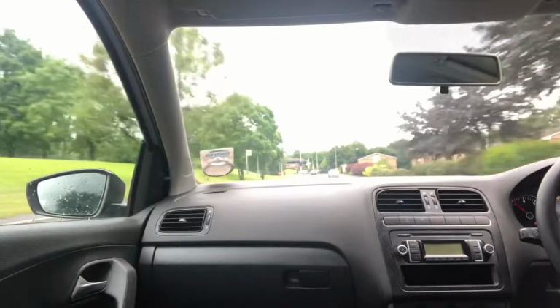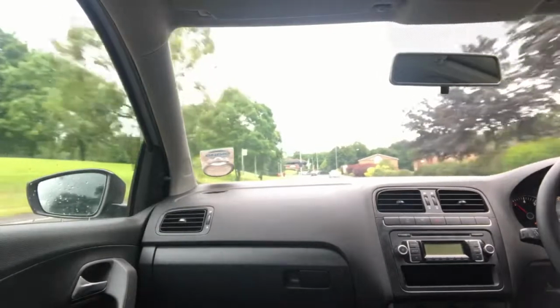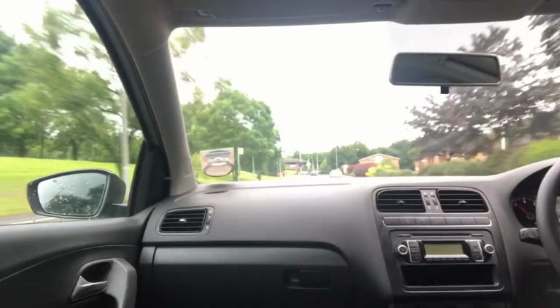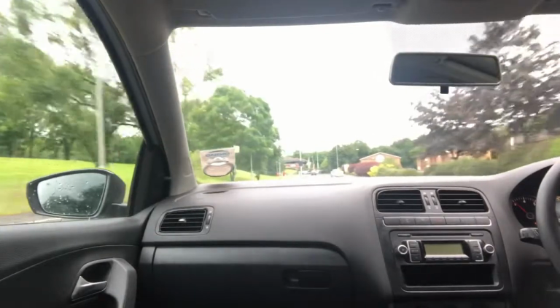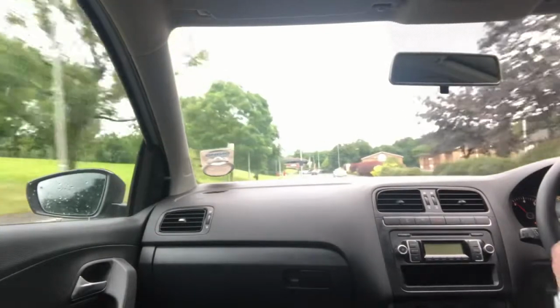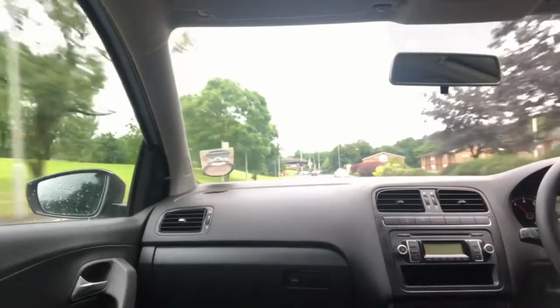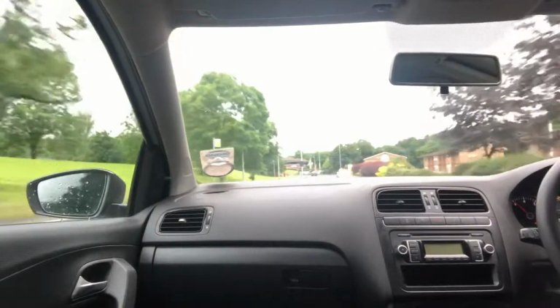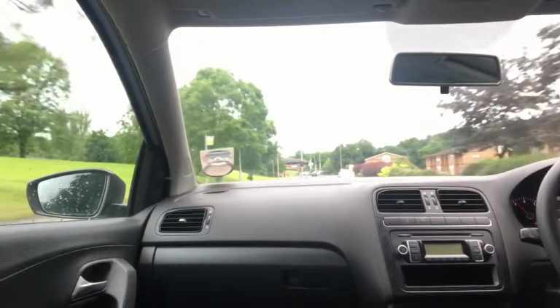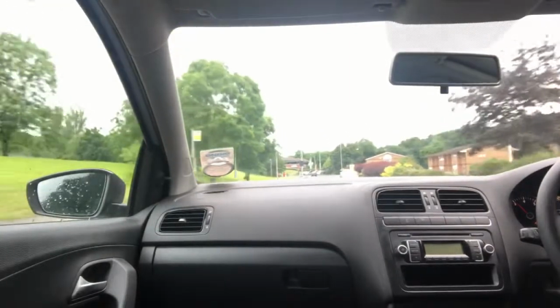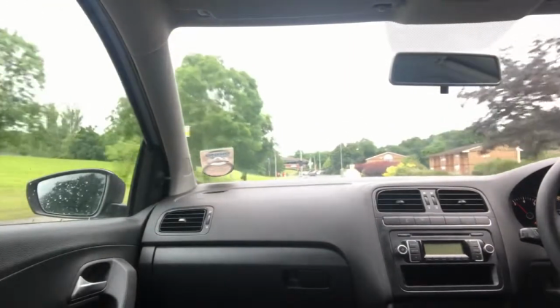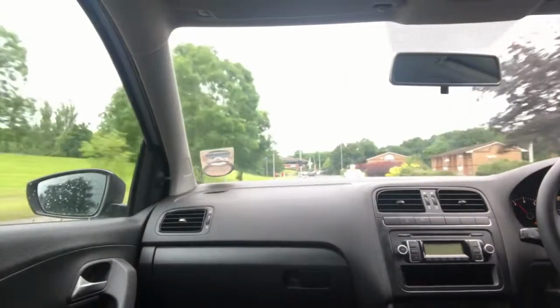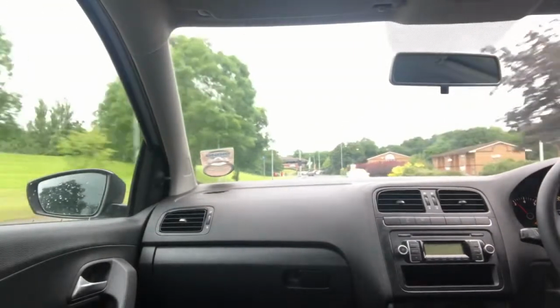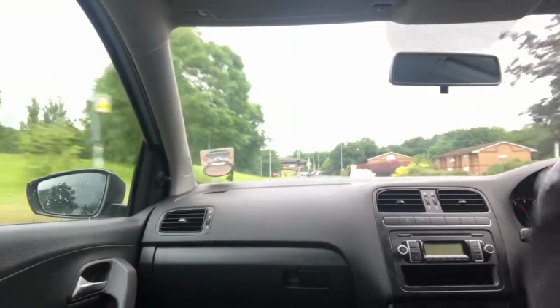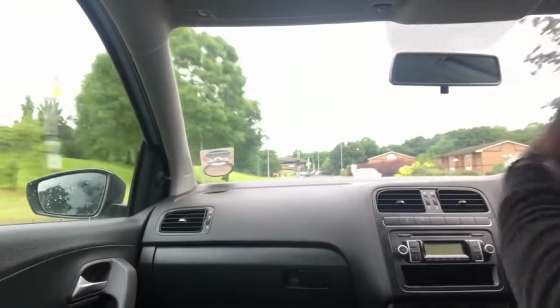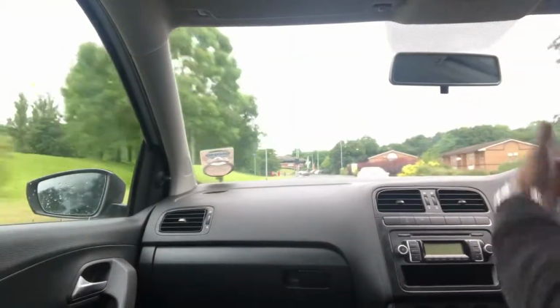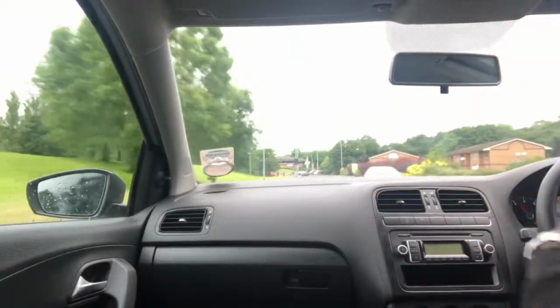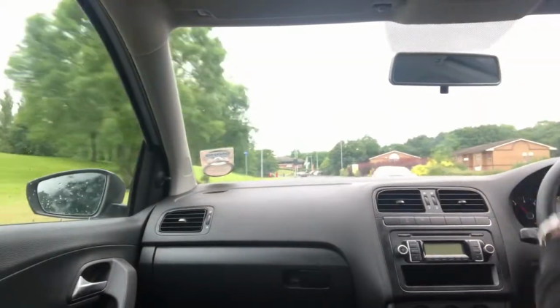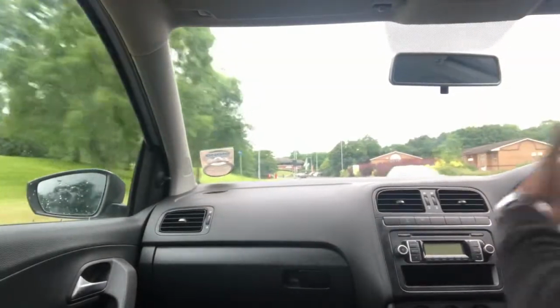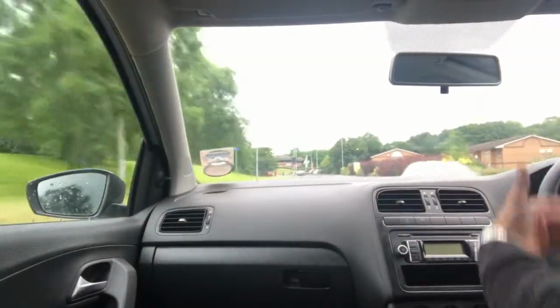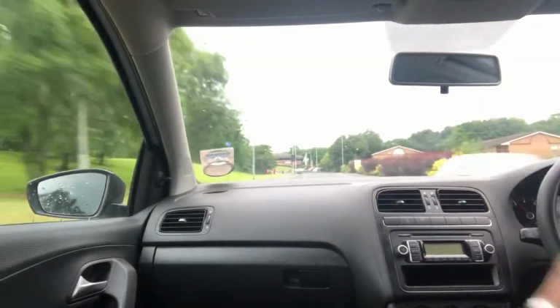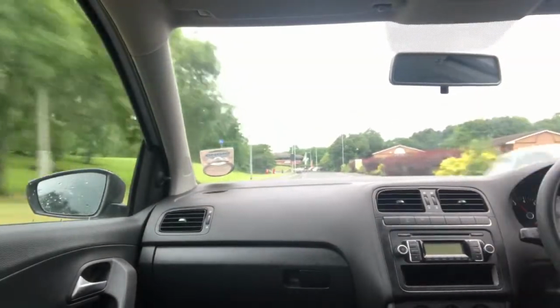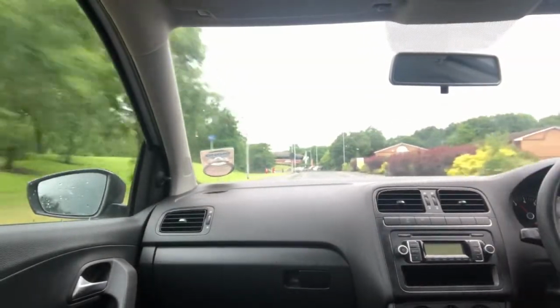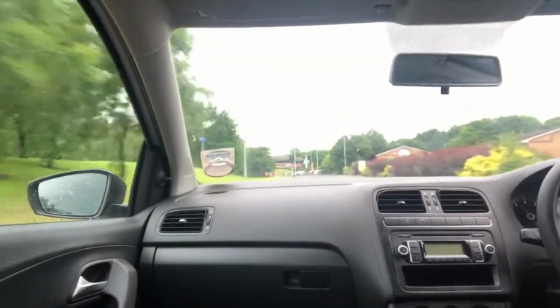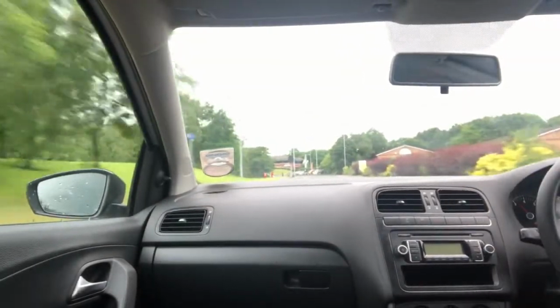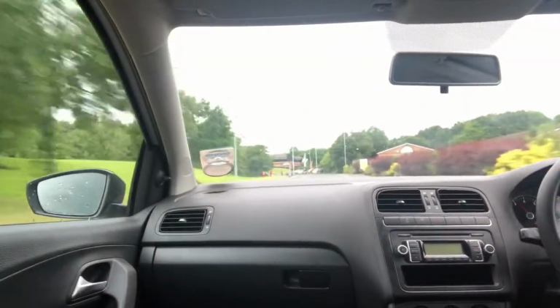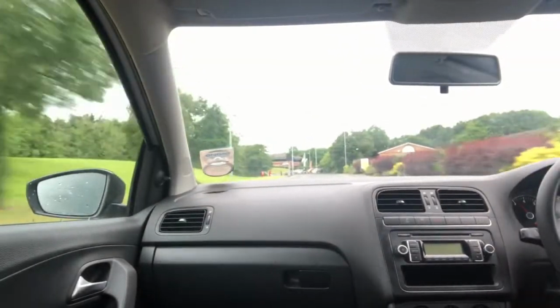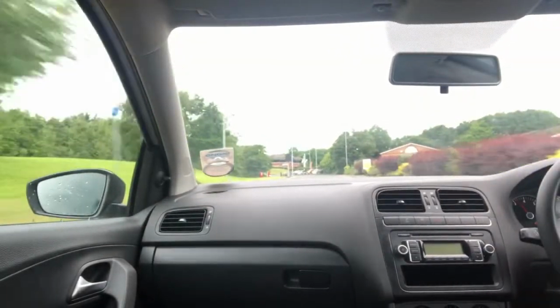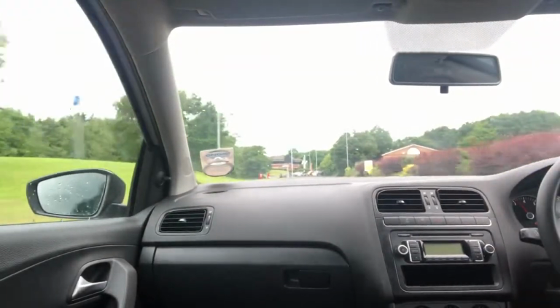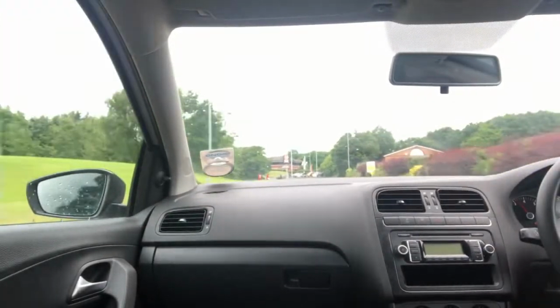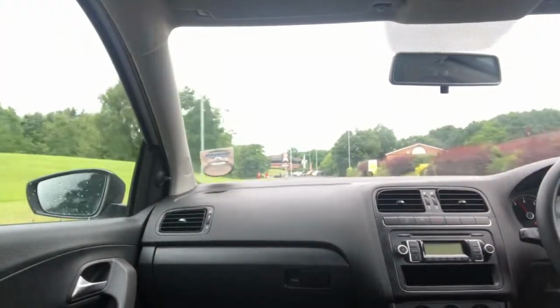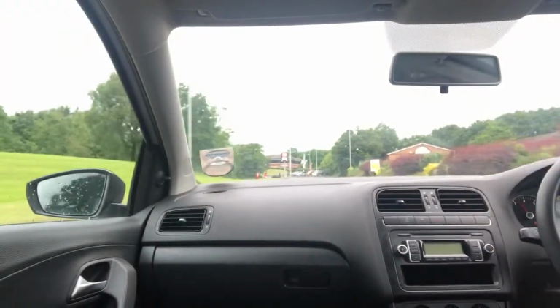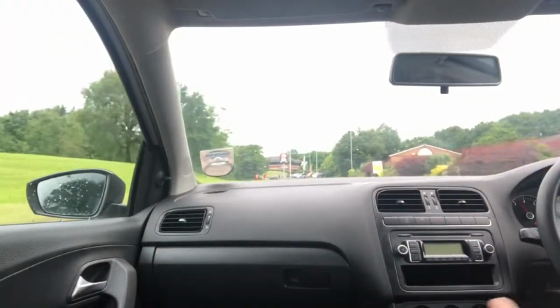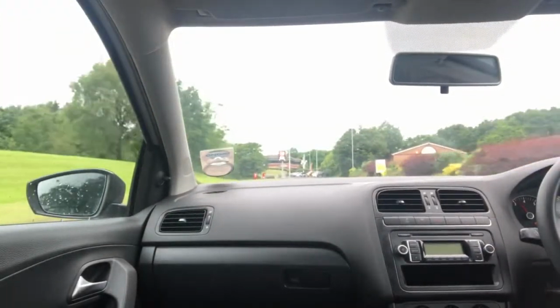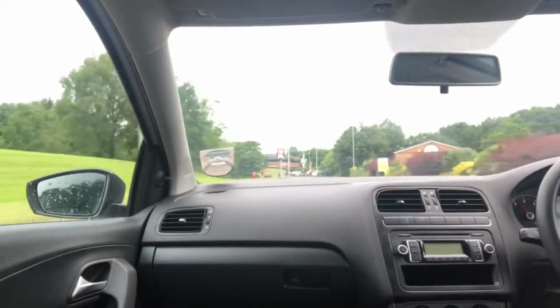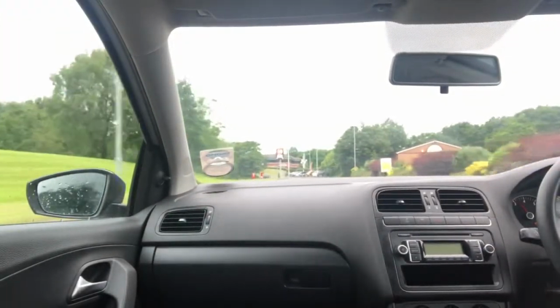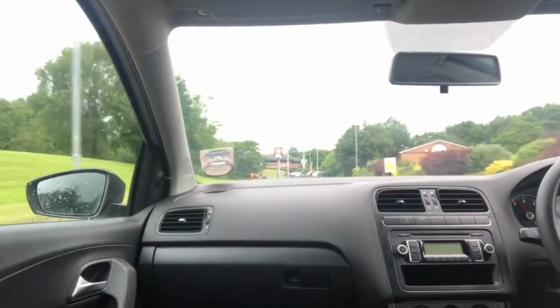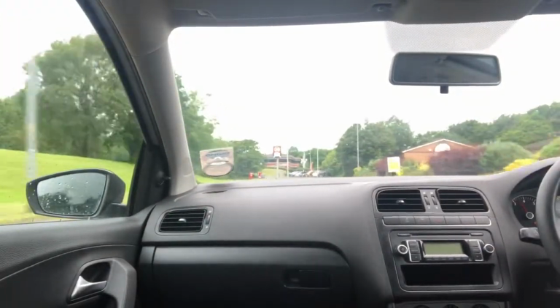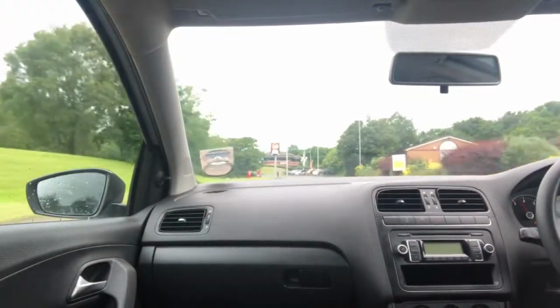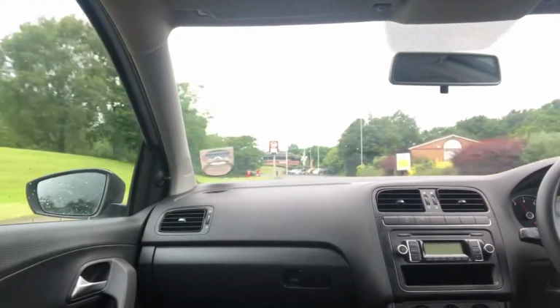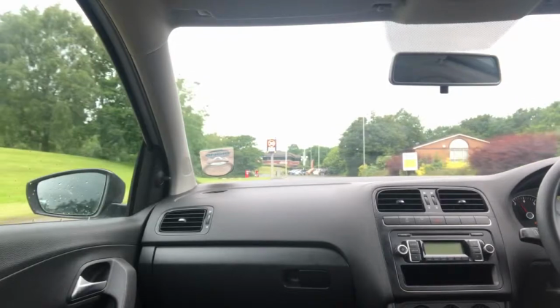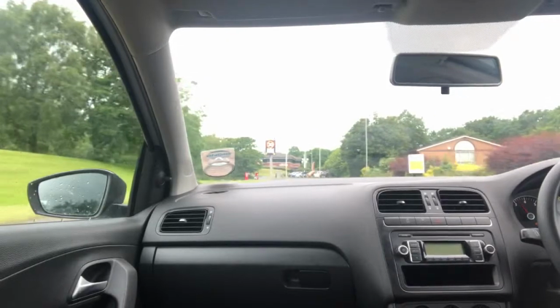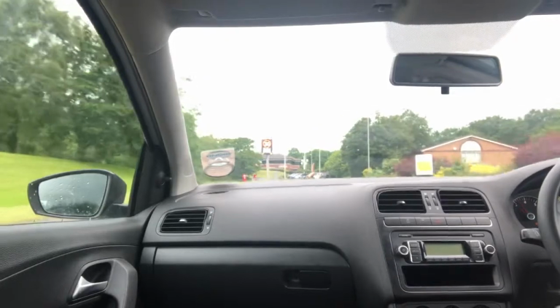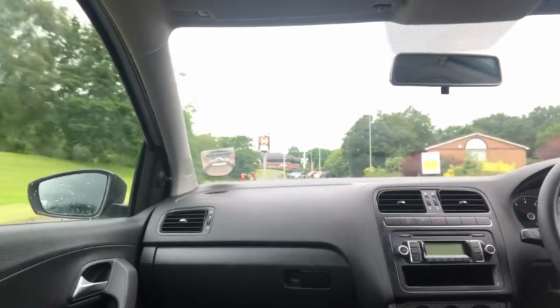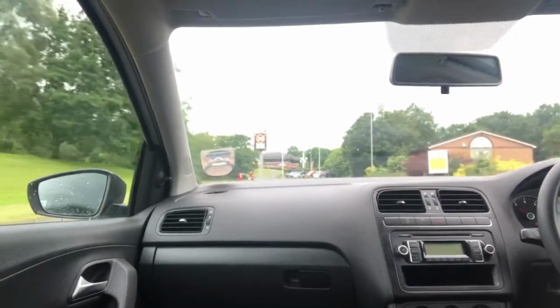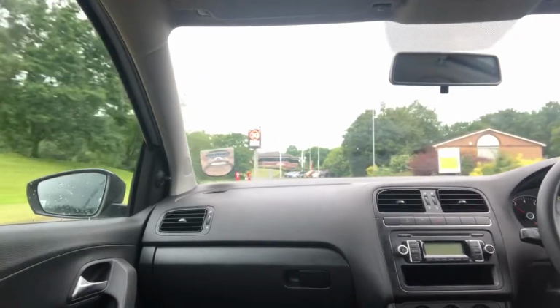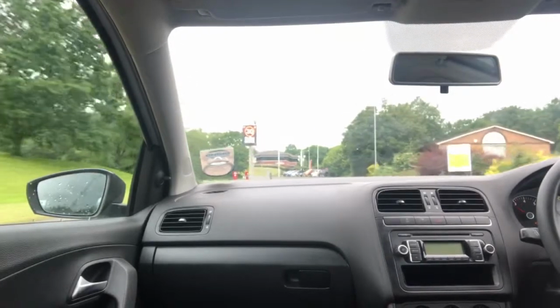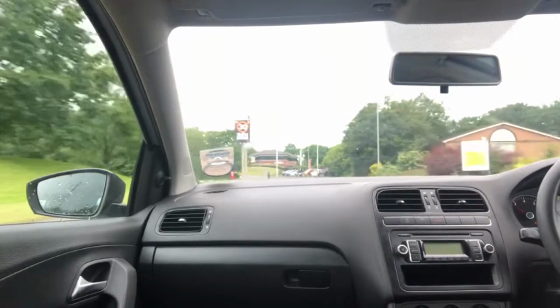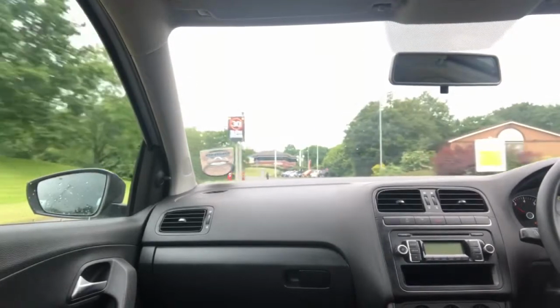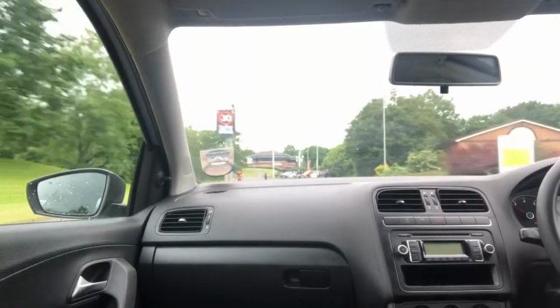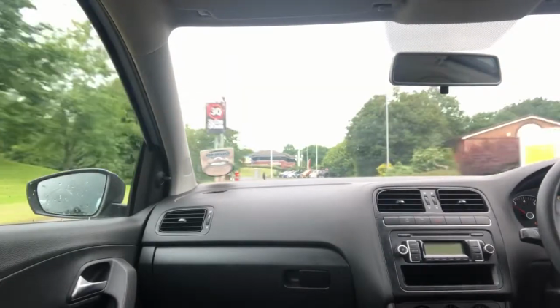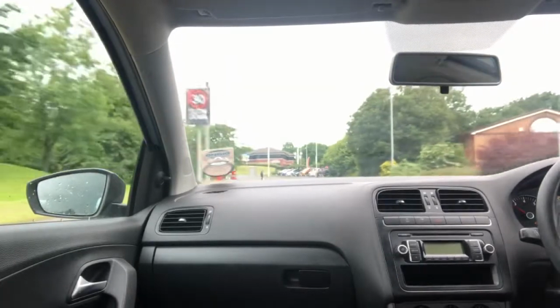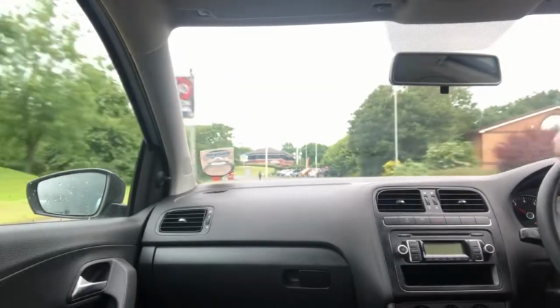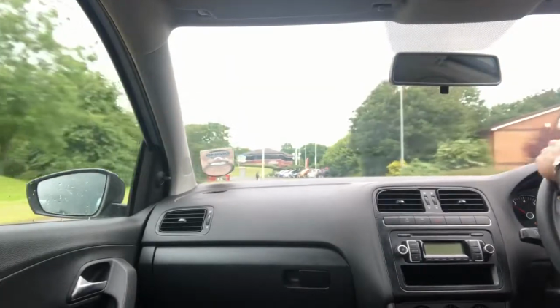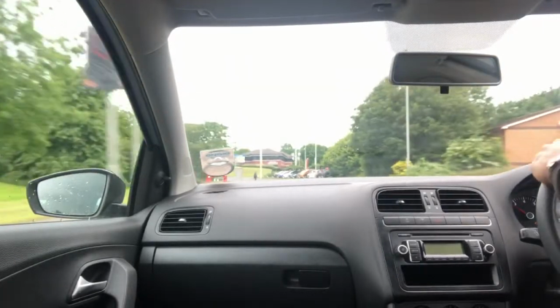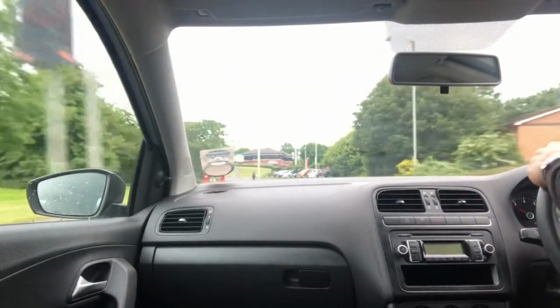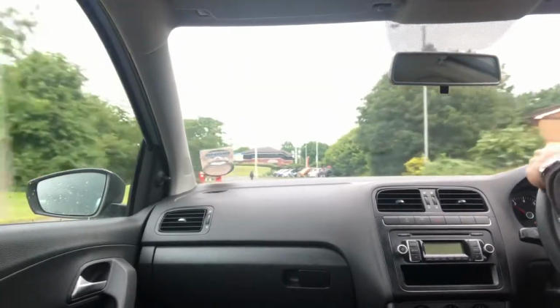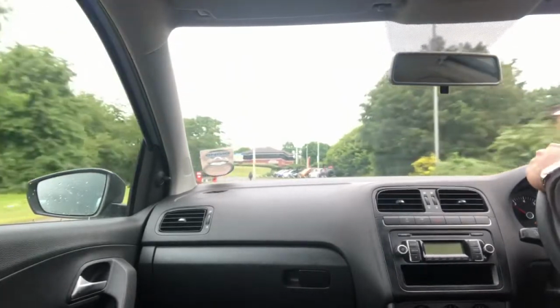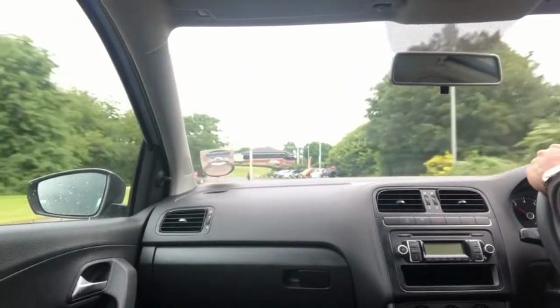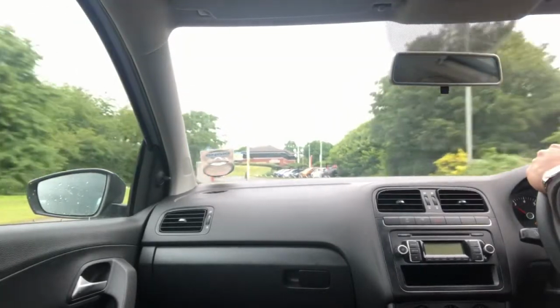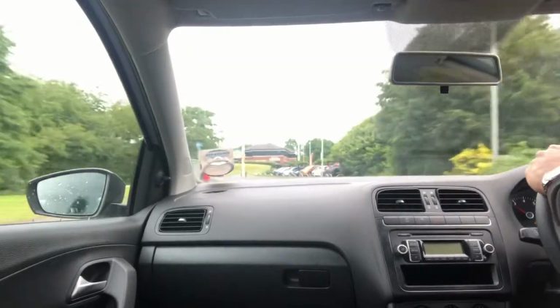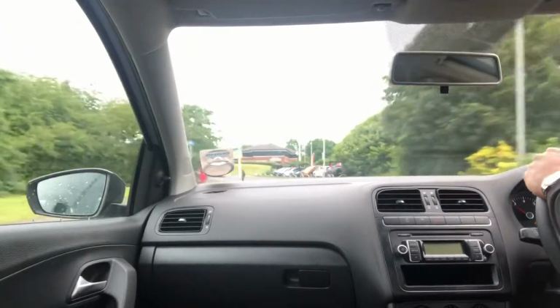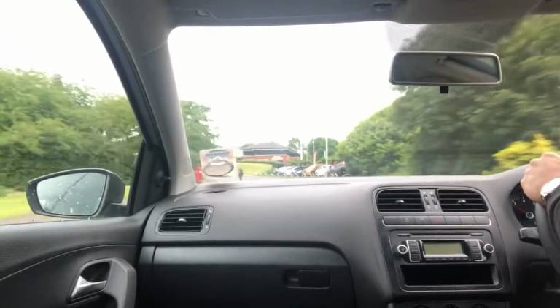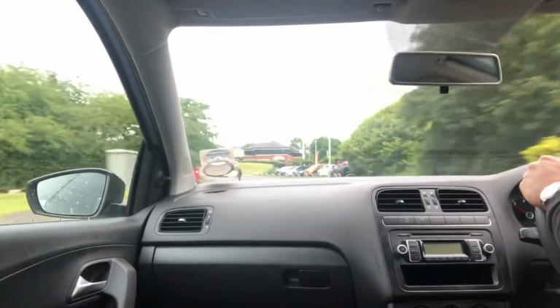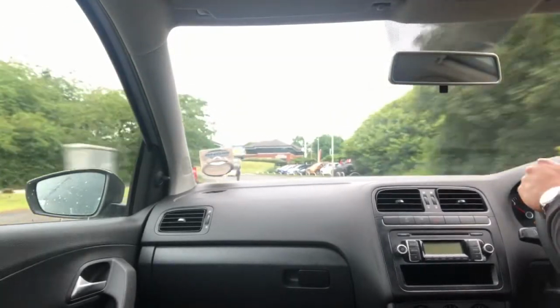Foot to the floor again — there's a sort of lack of power about it, but I've made it to 45 again.